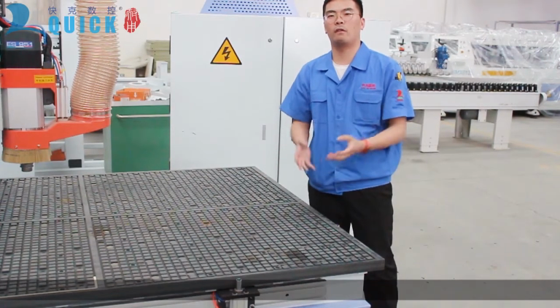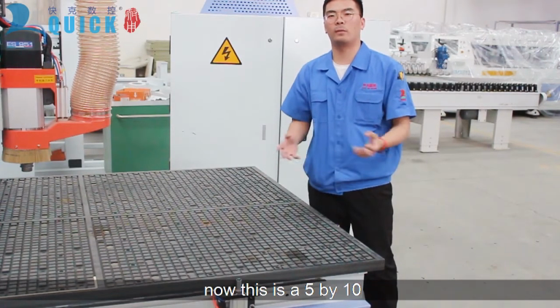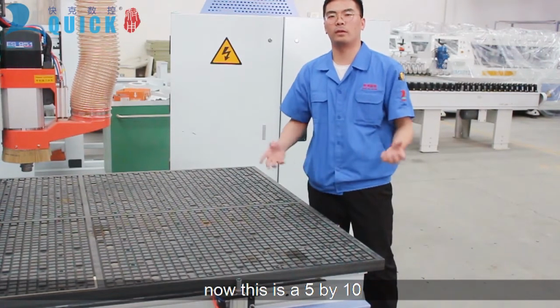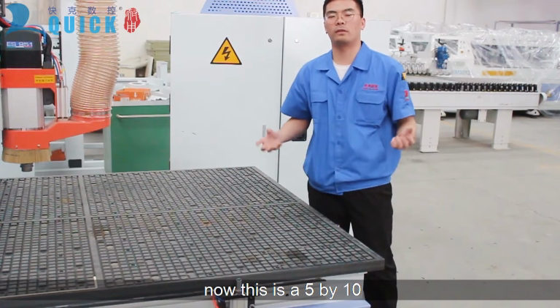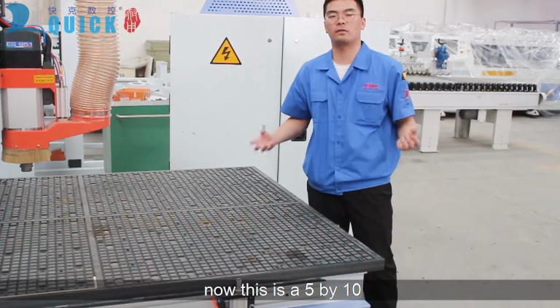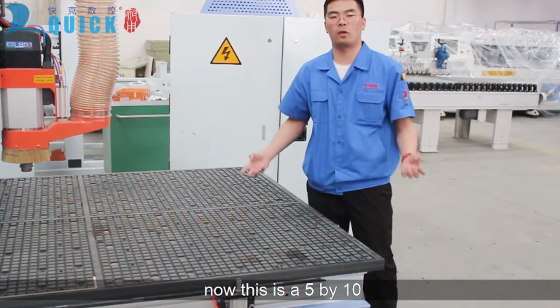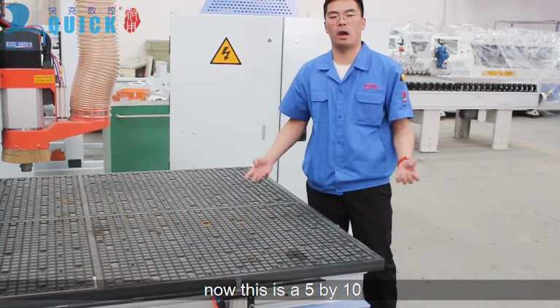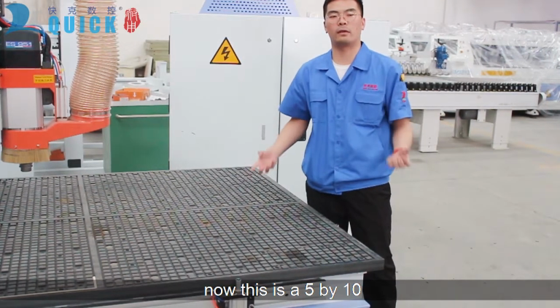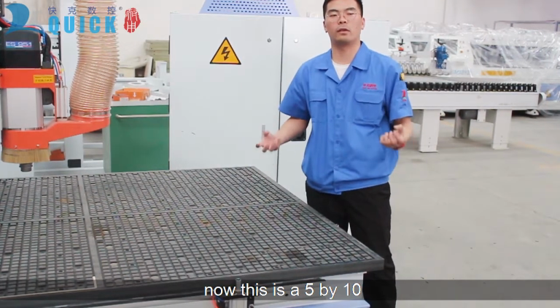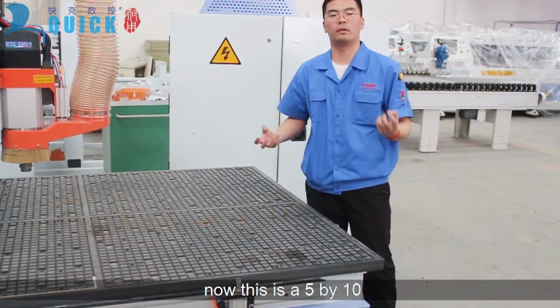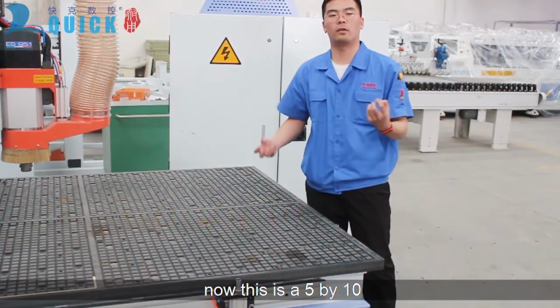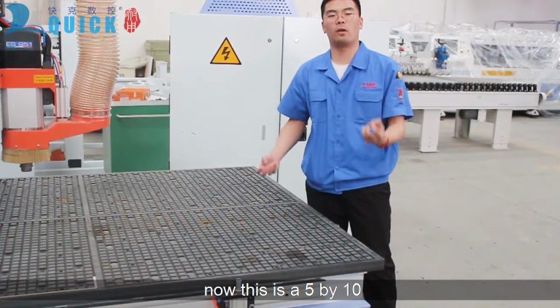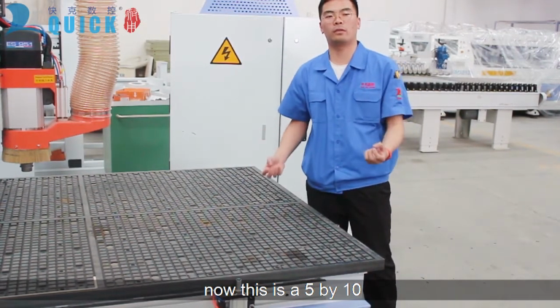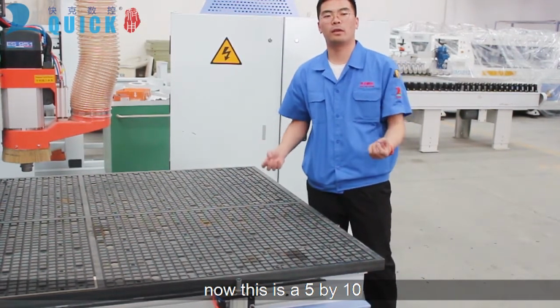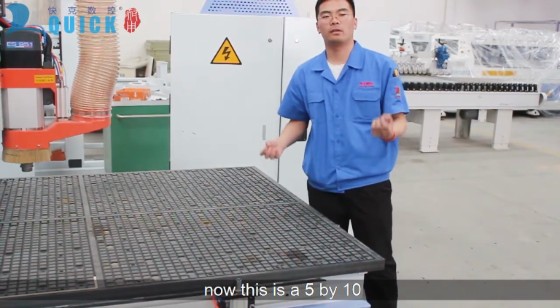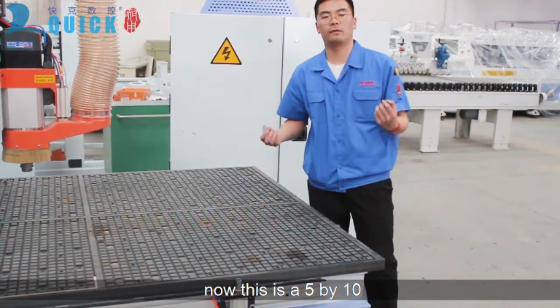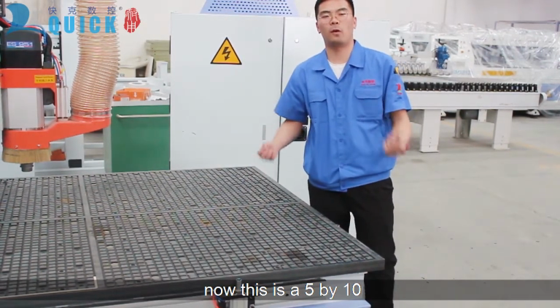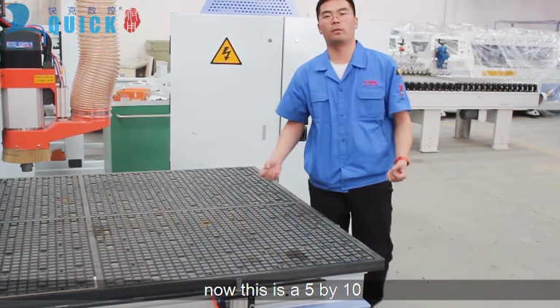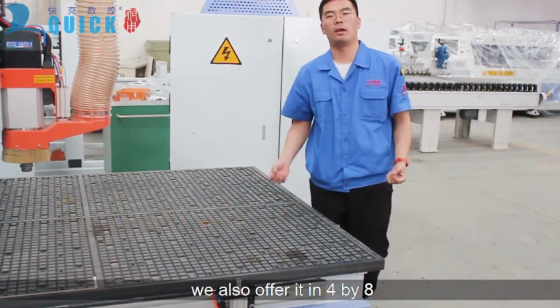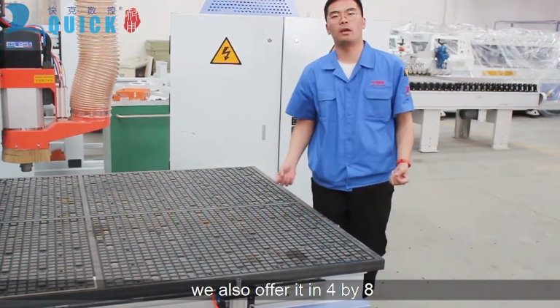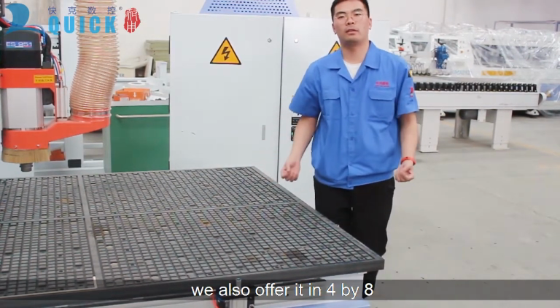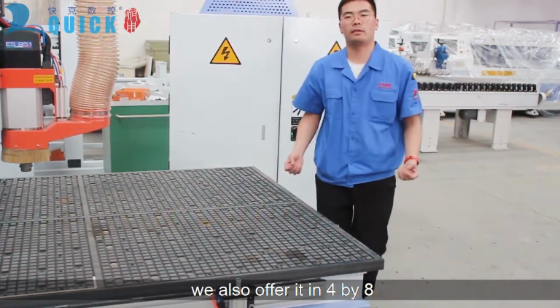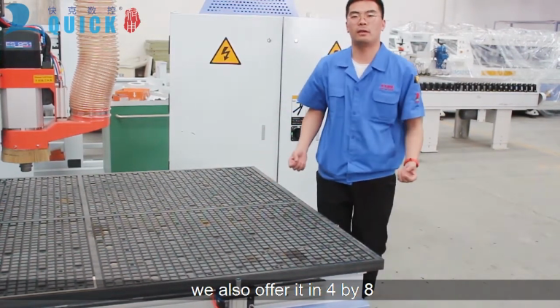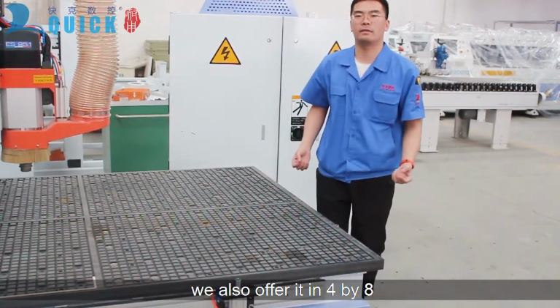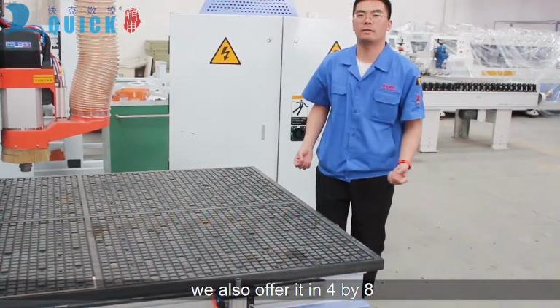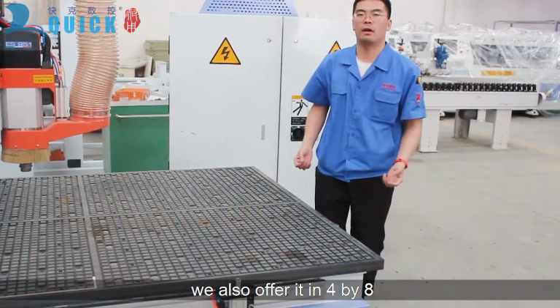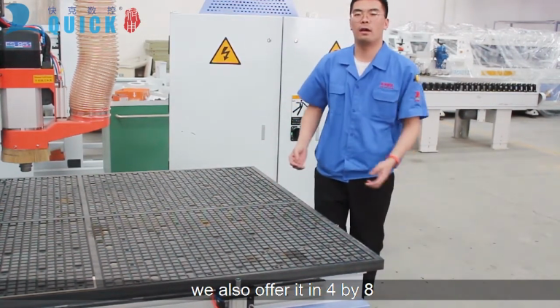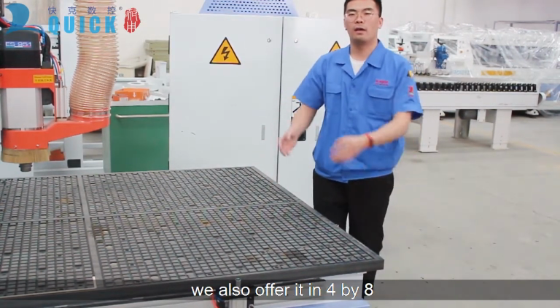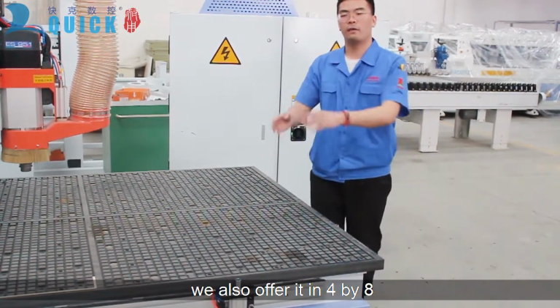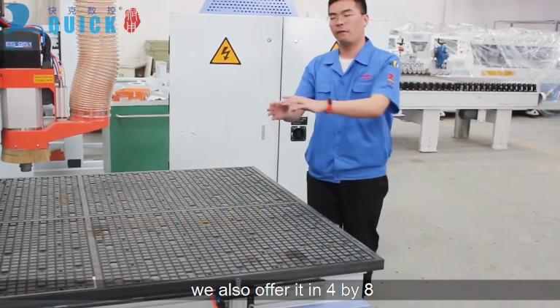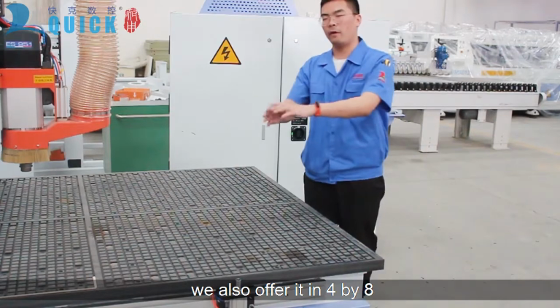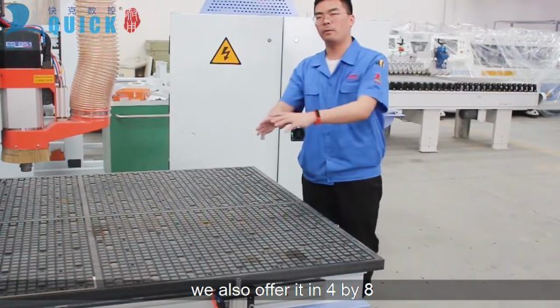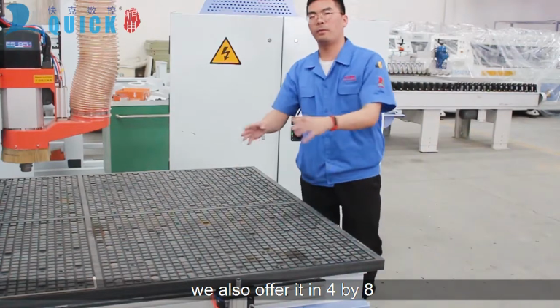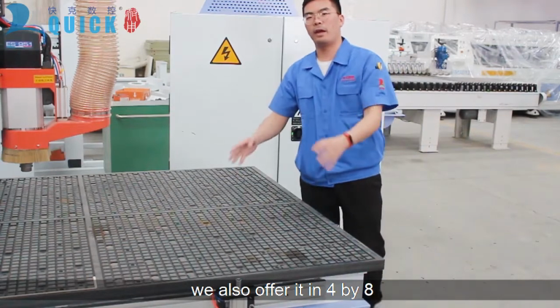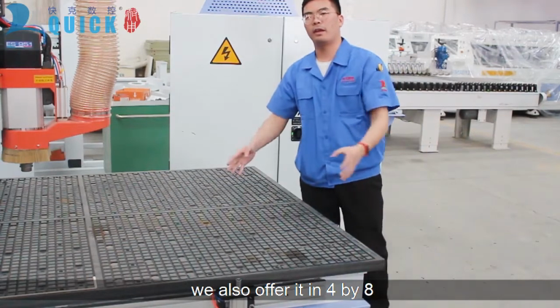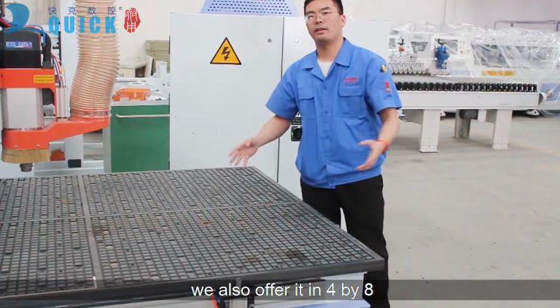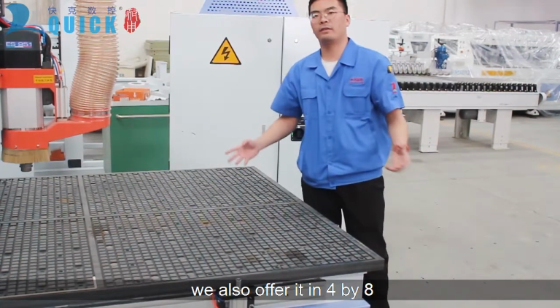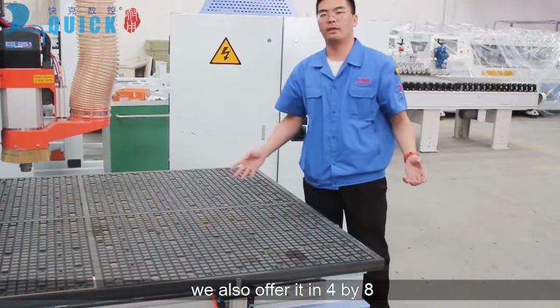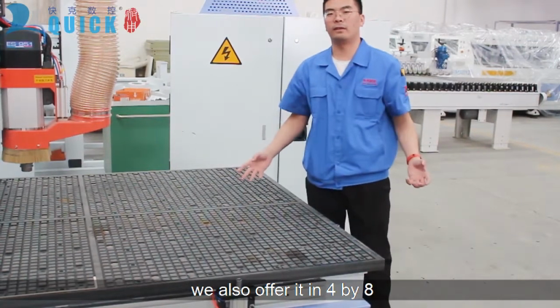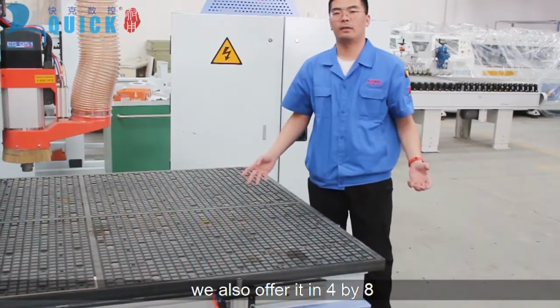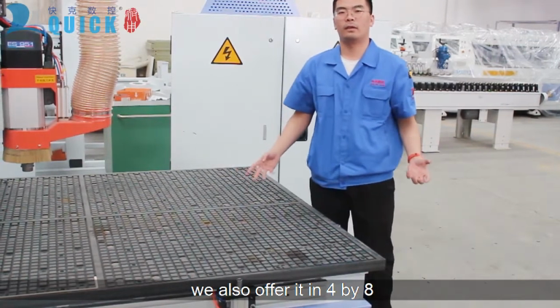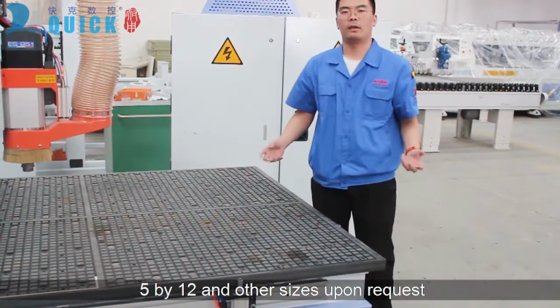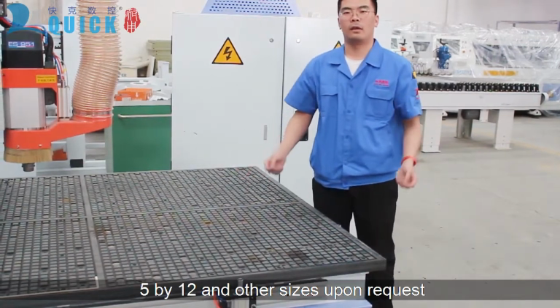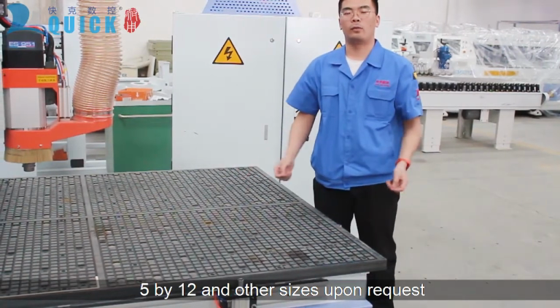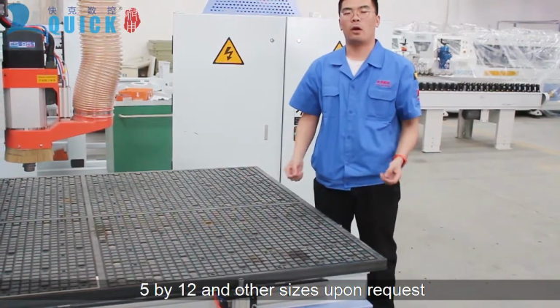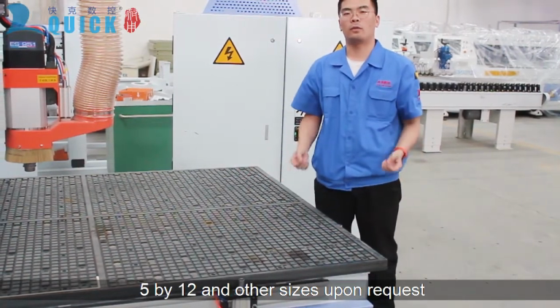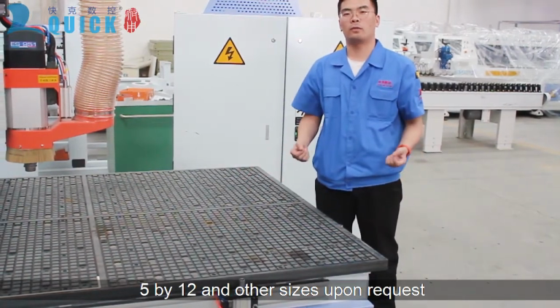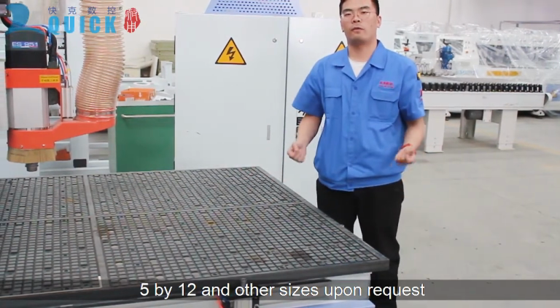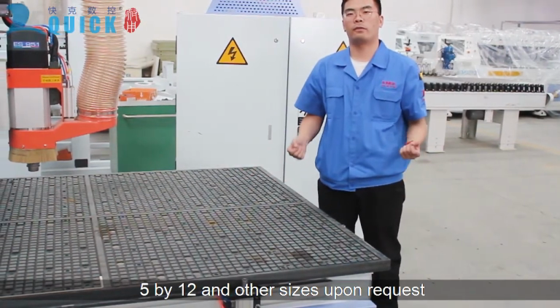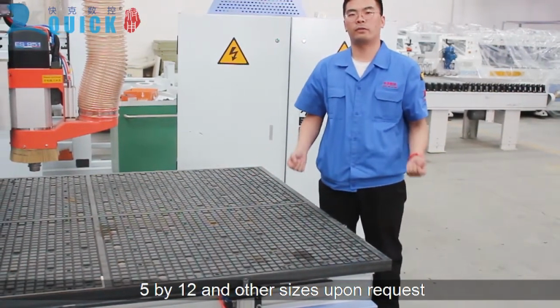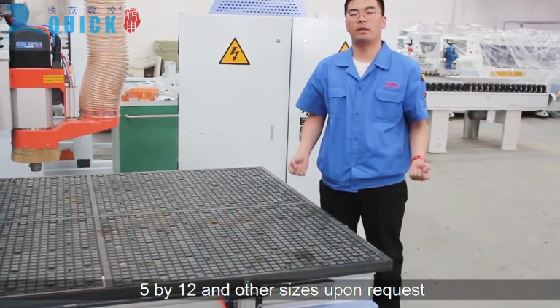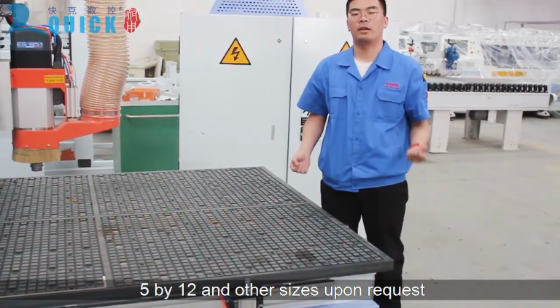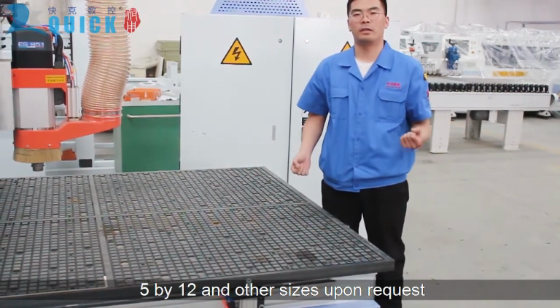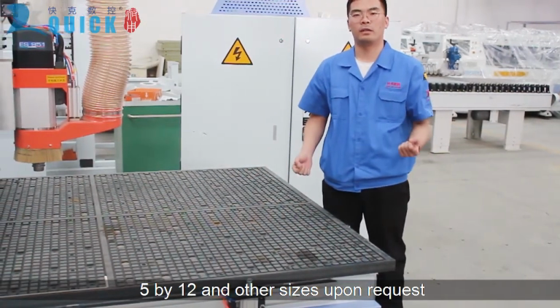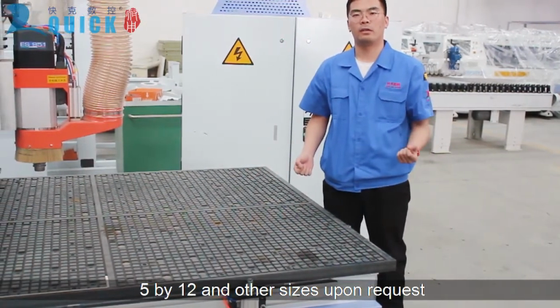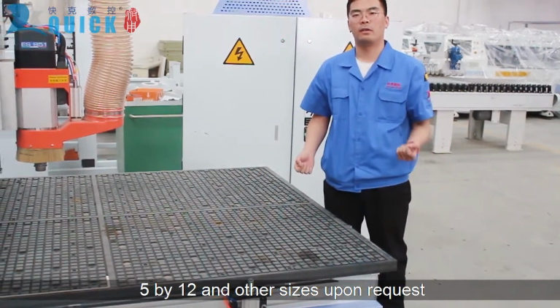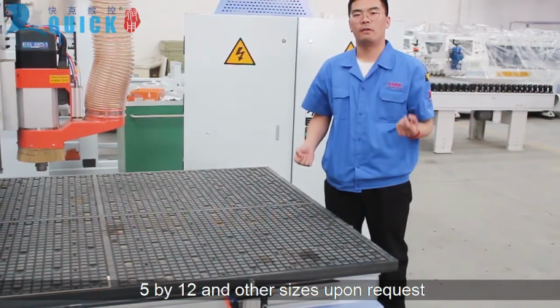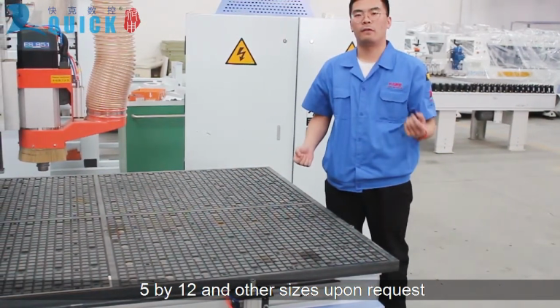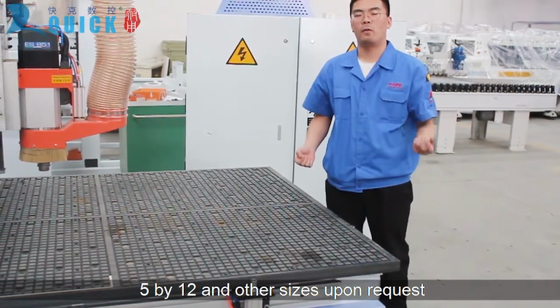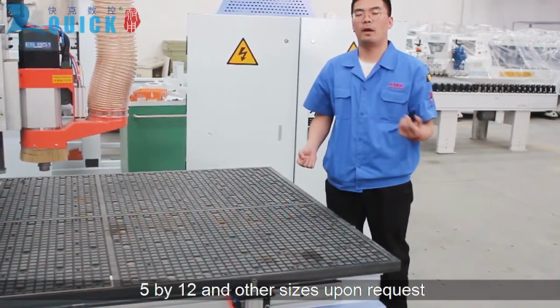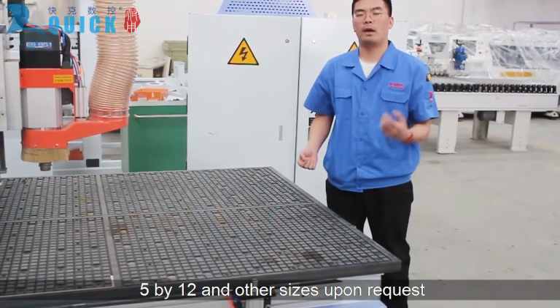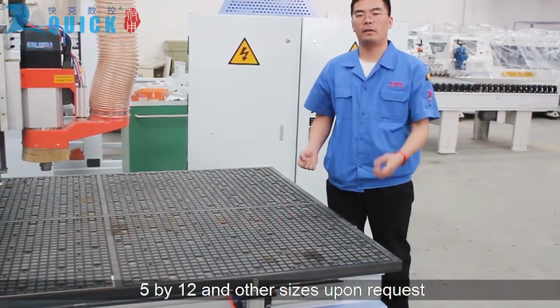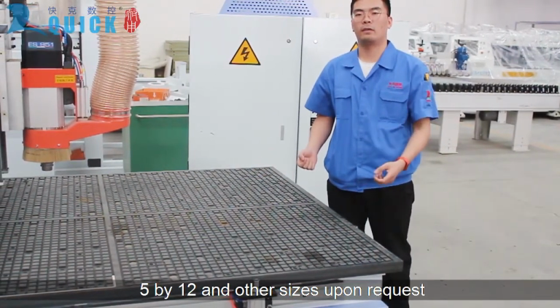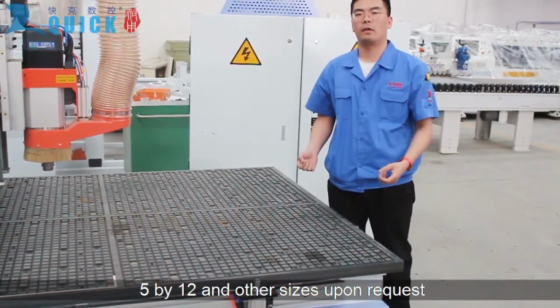This machine is 5x10, but we also offer it in 4x8, 5x12, and other sizes upon request.